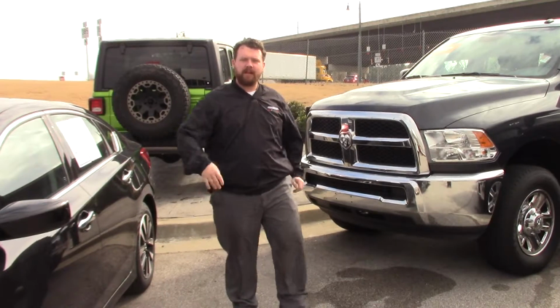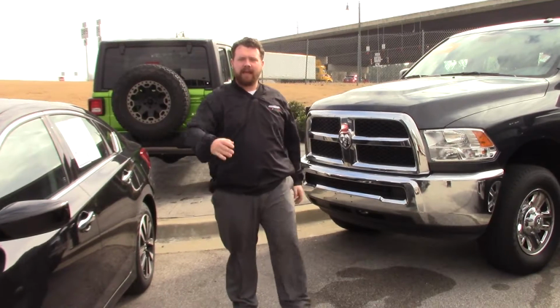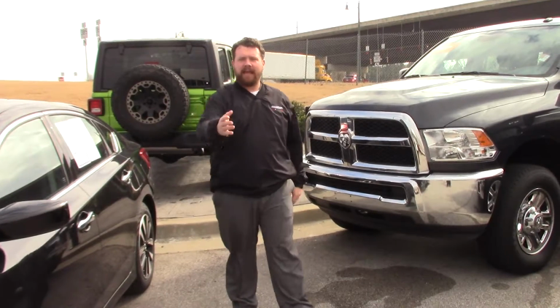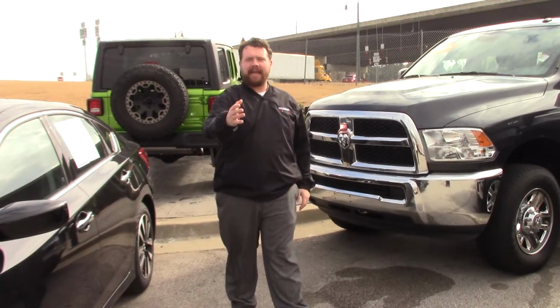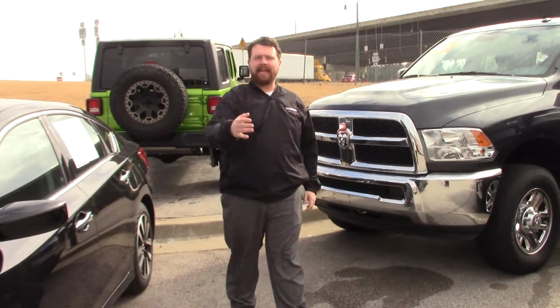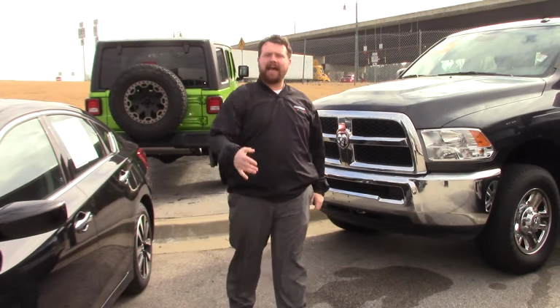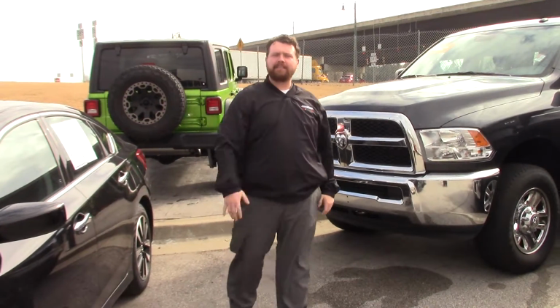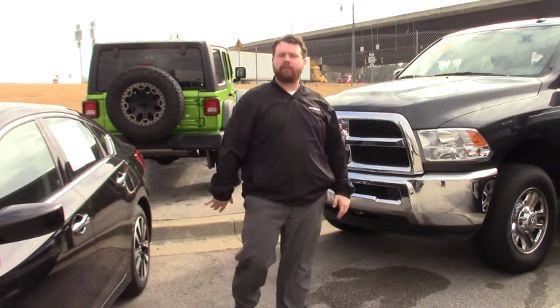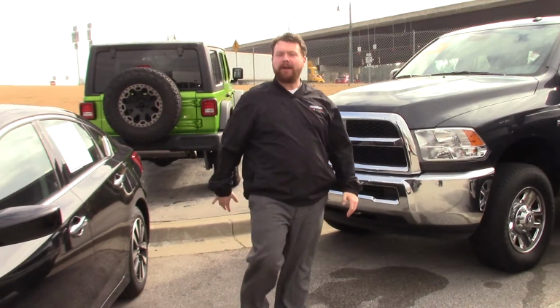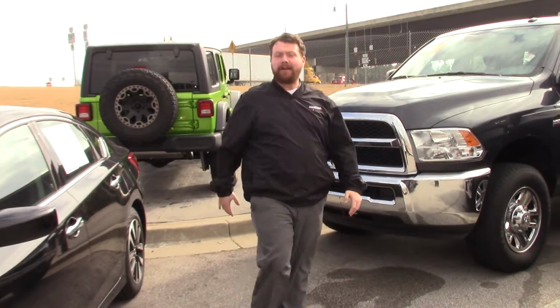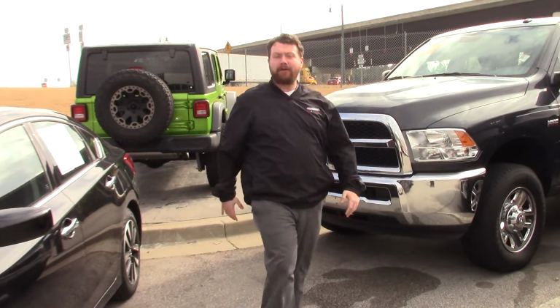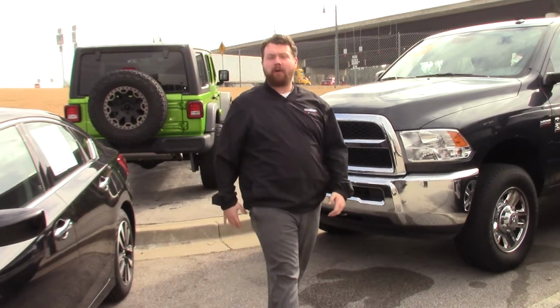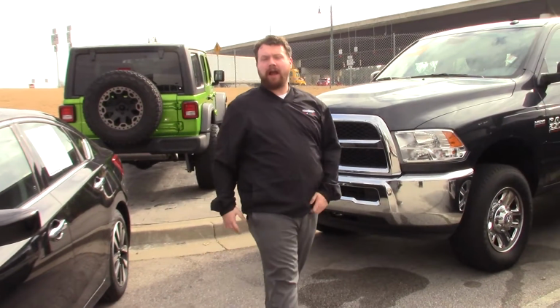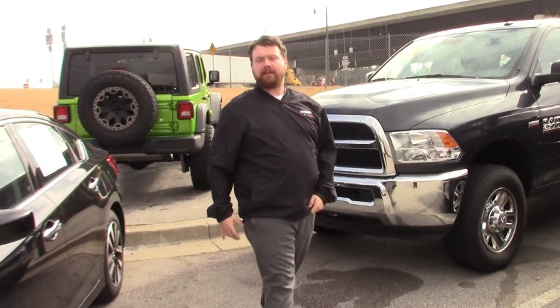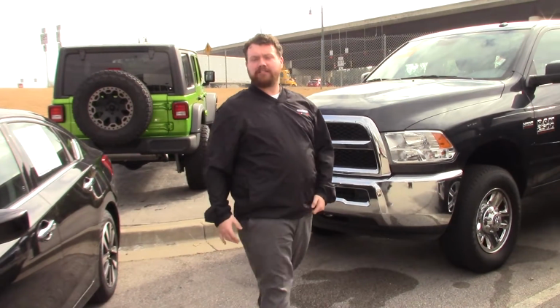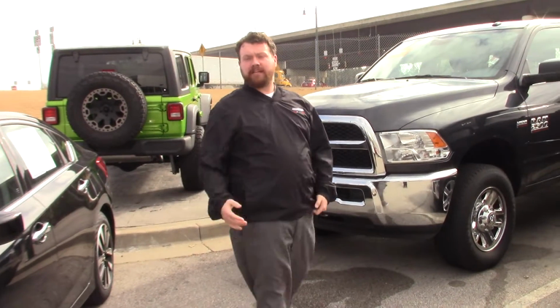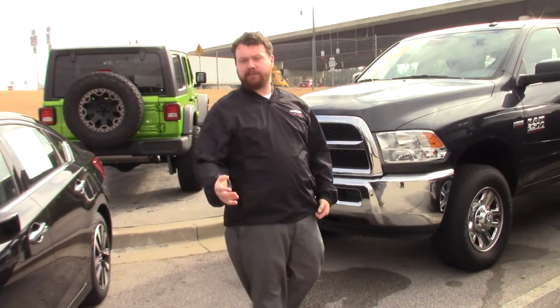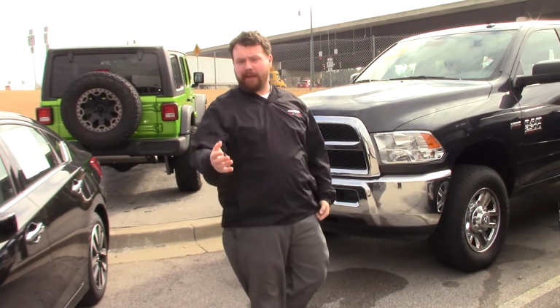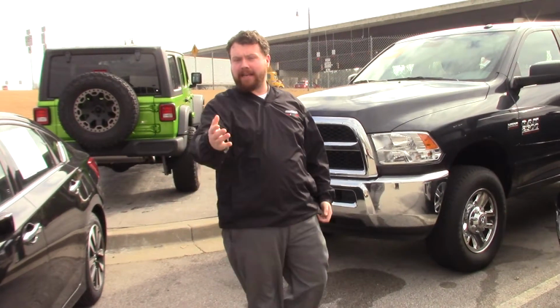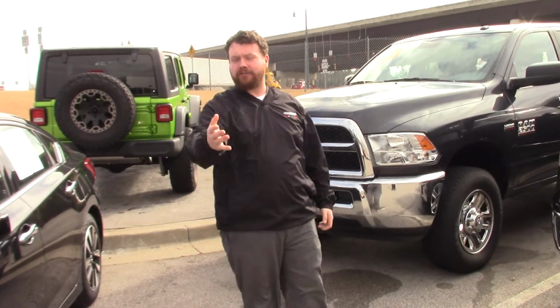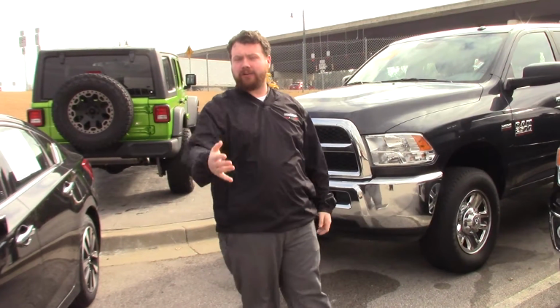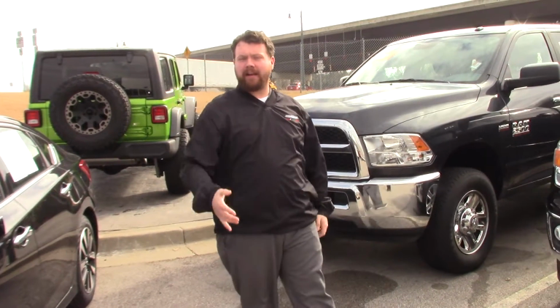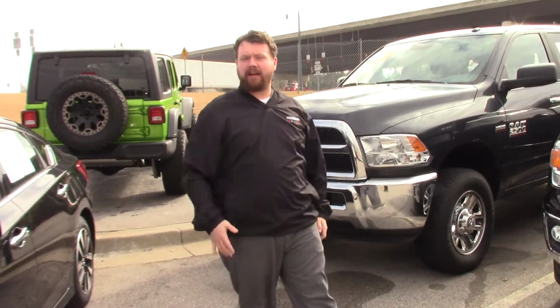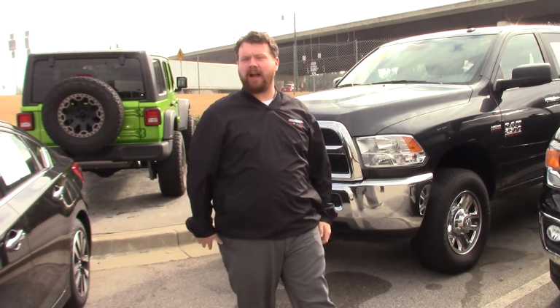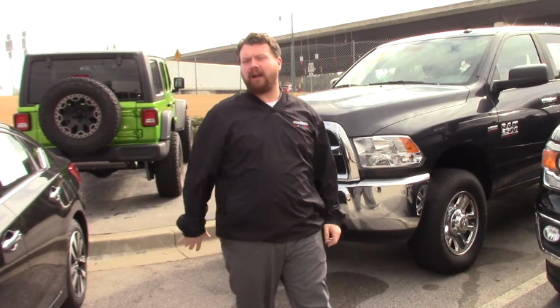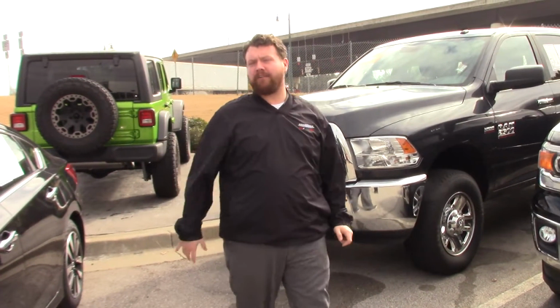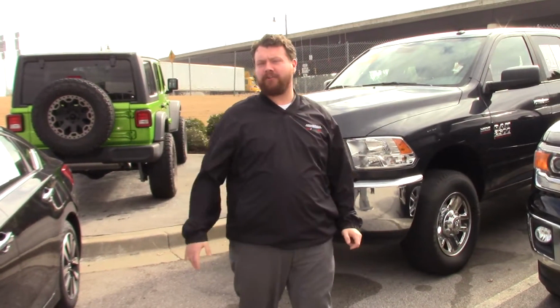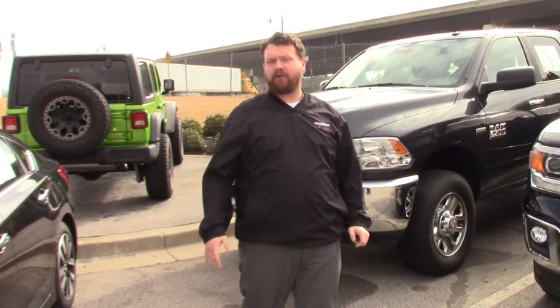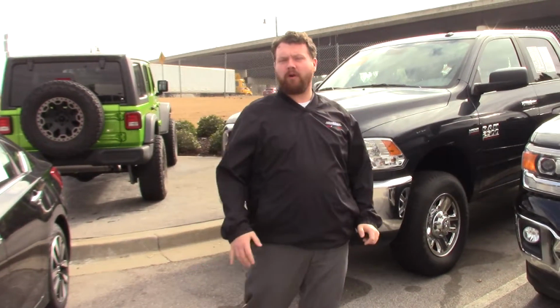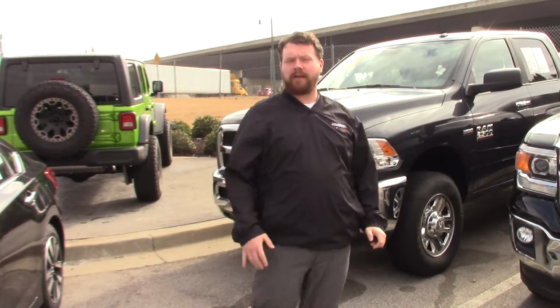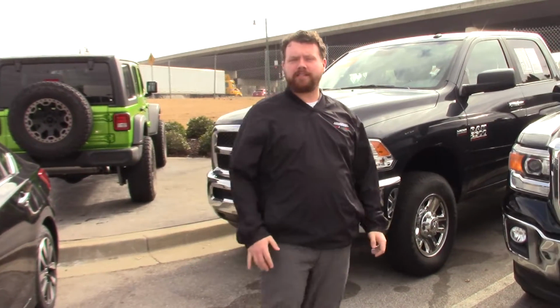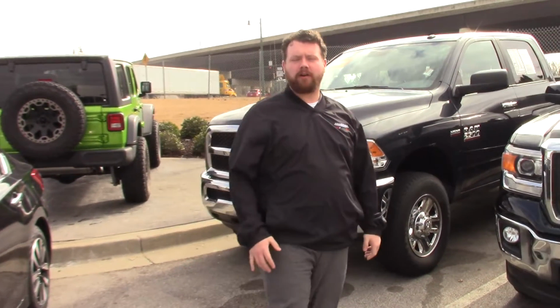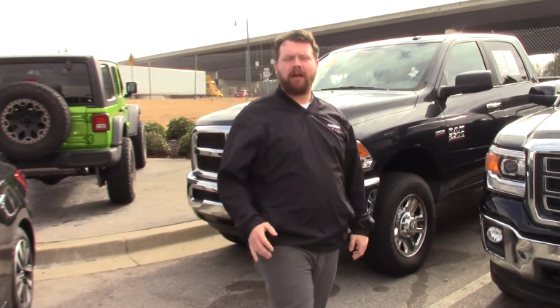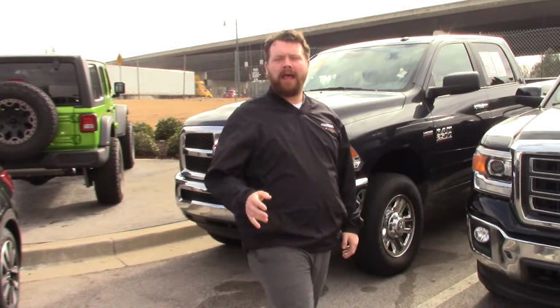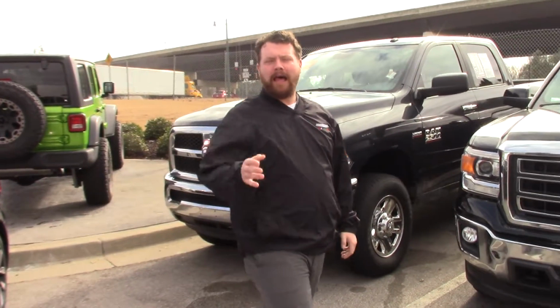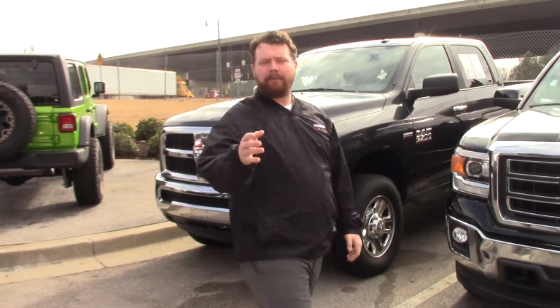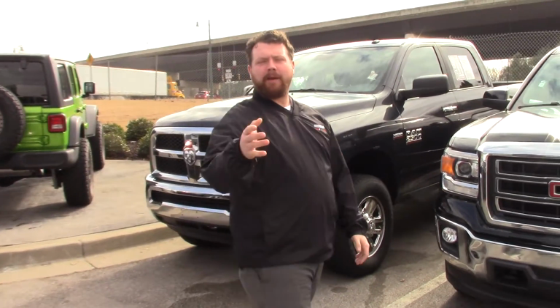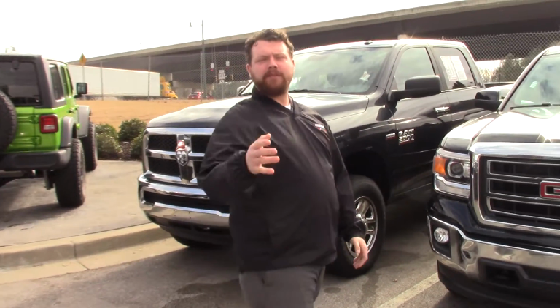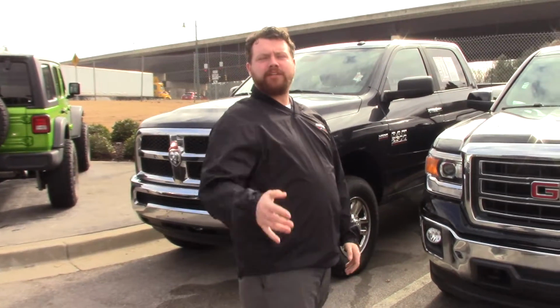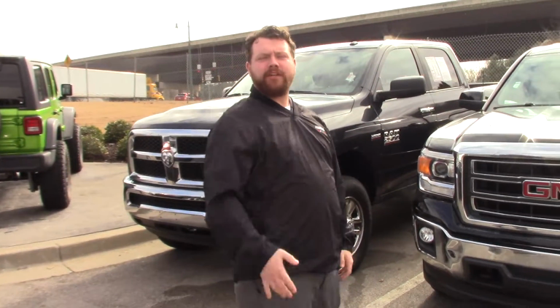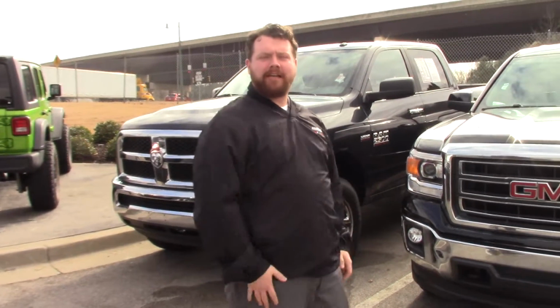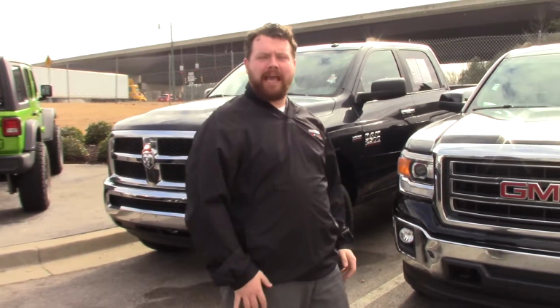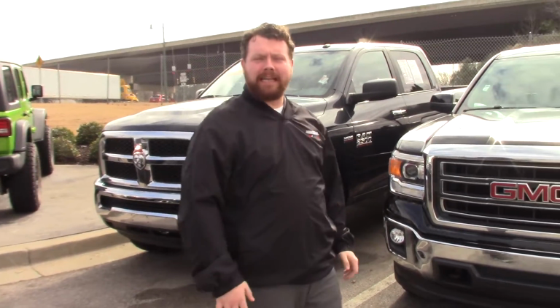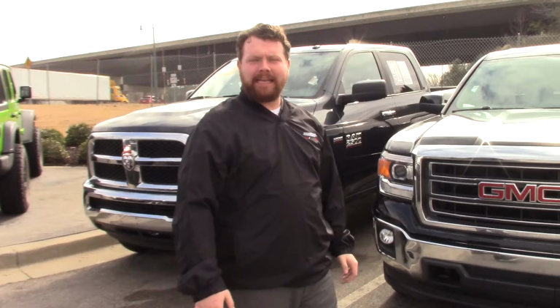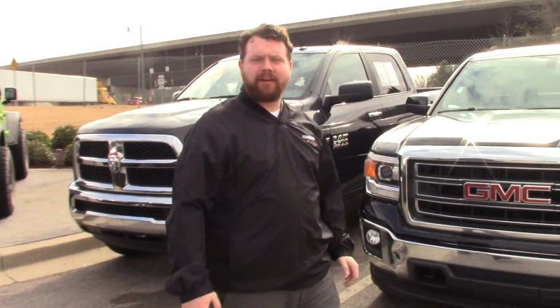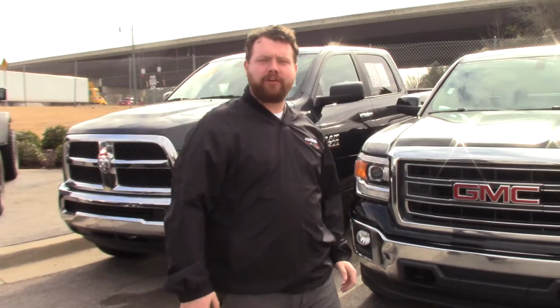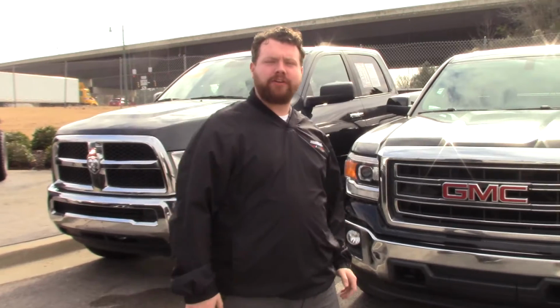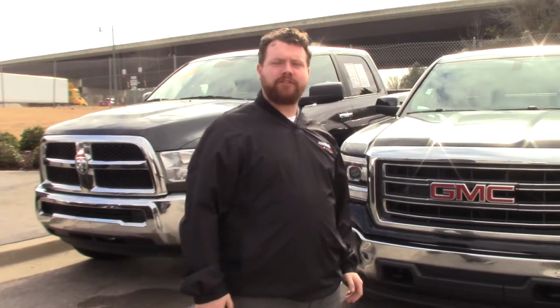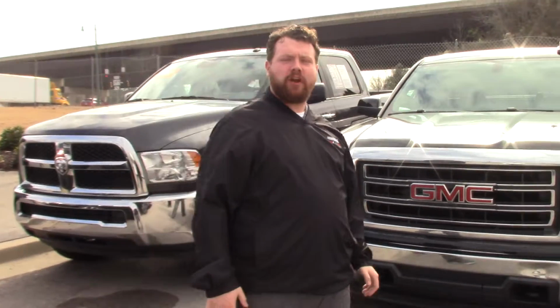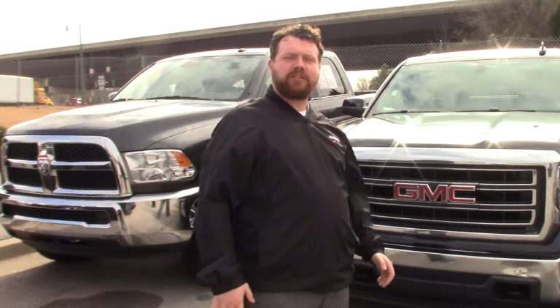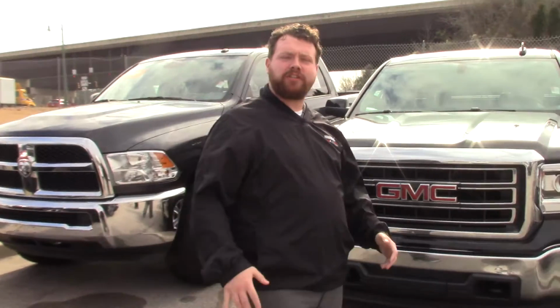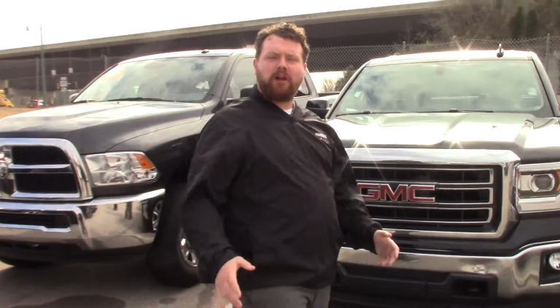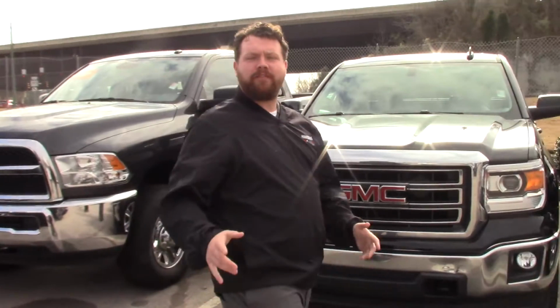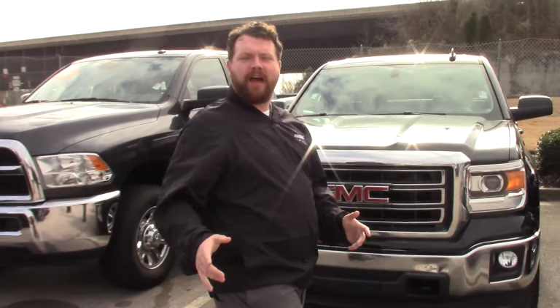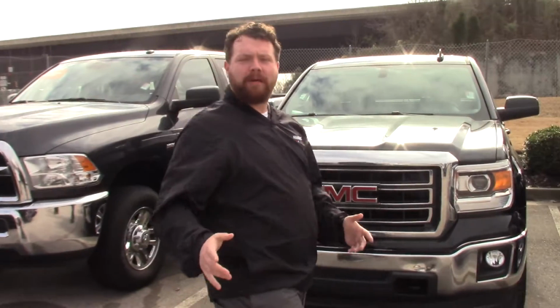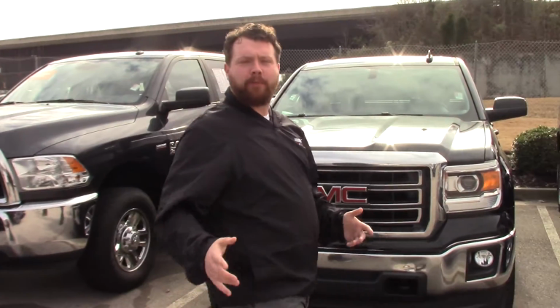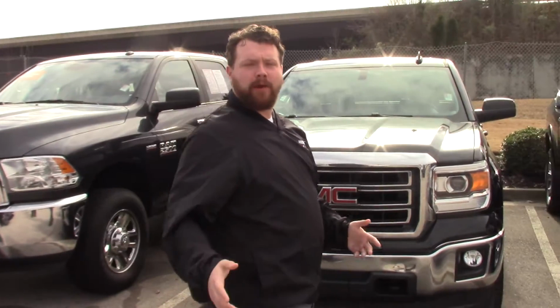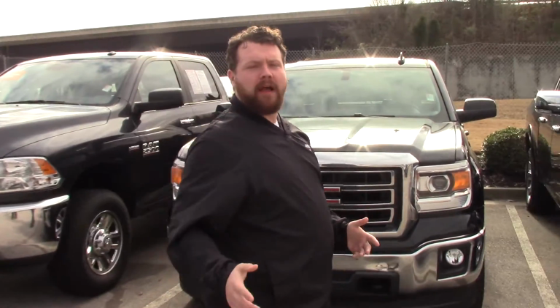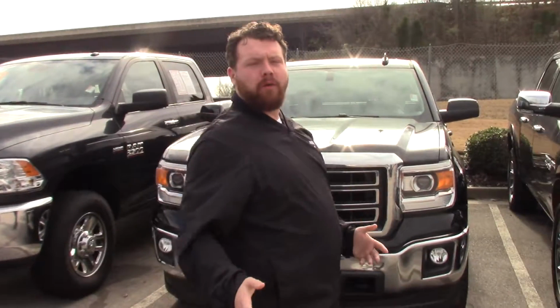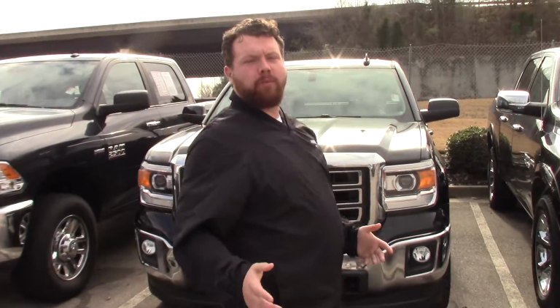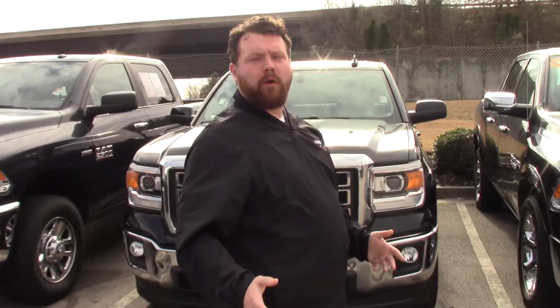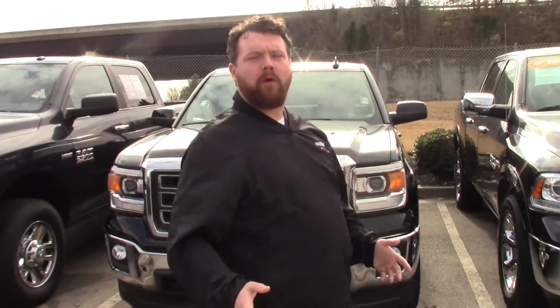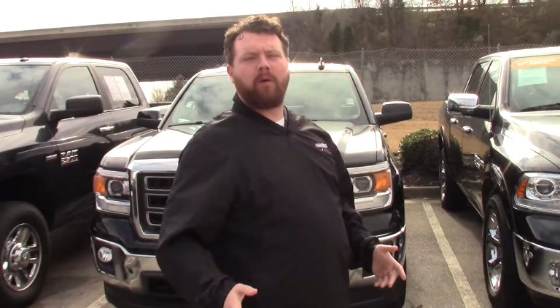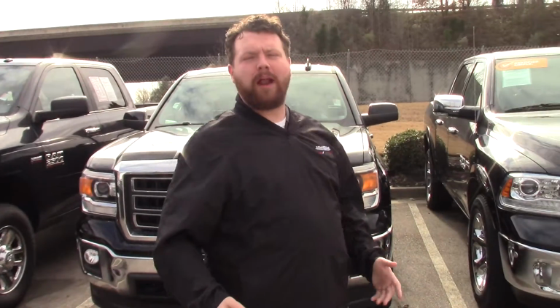Hey guys, Brandon Kraut, sales manager here at Collierville Chrysler. I'm coming to you today to introduce our certified pre-owned program.